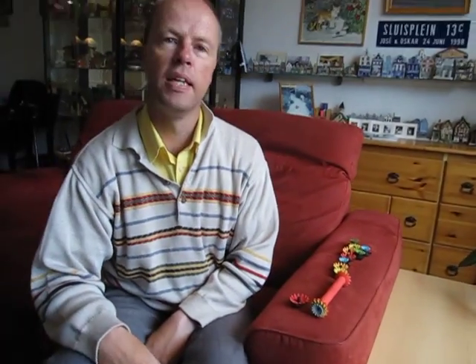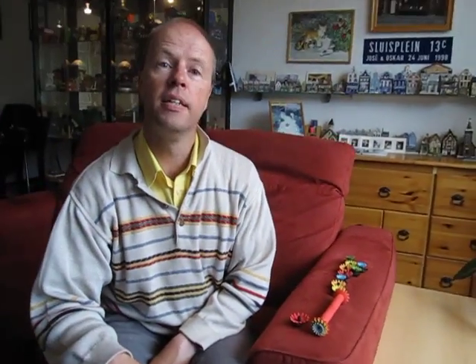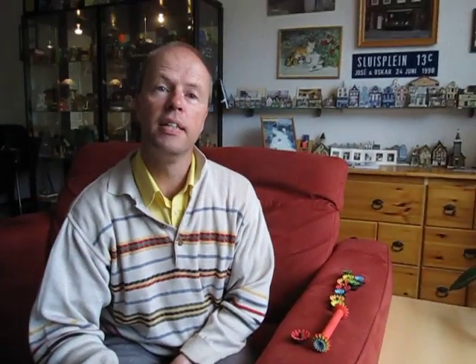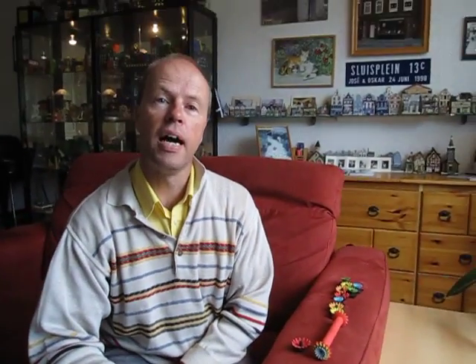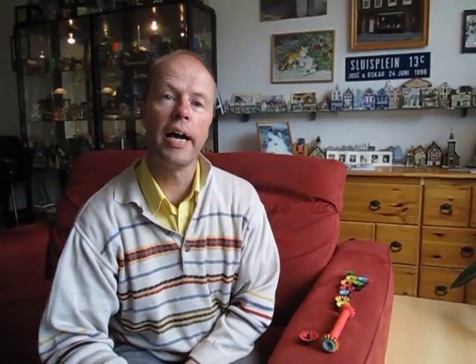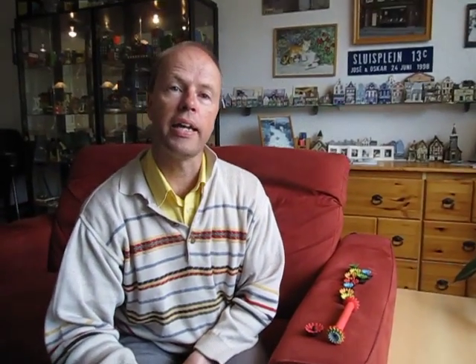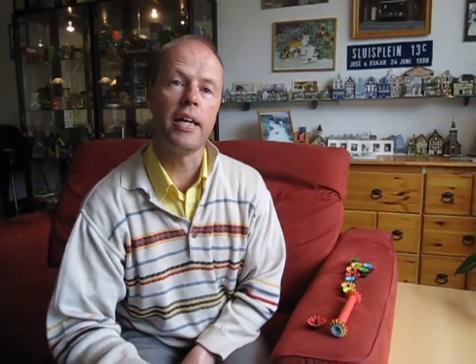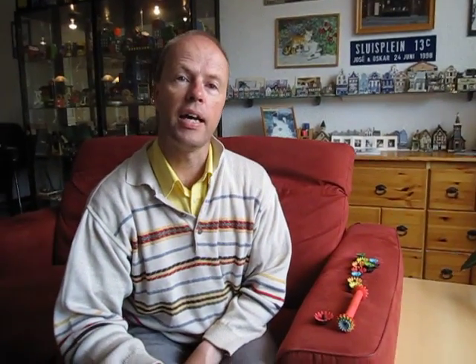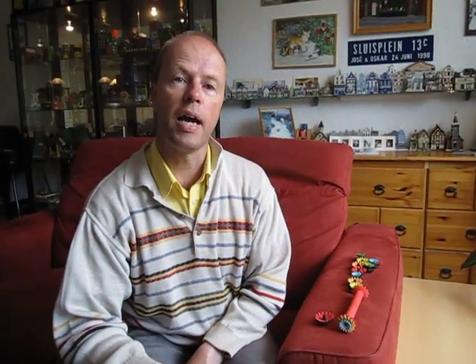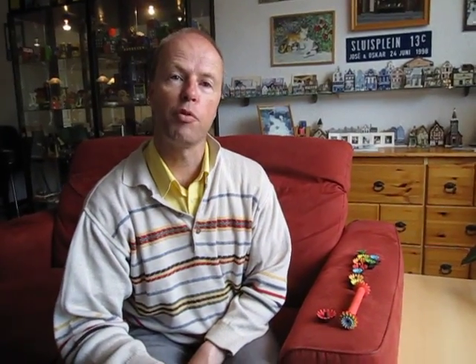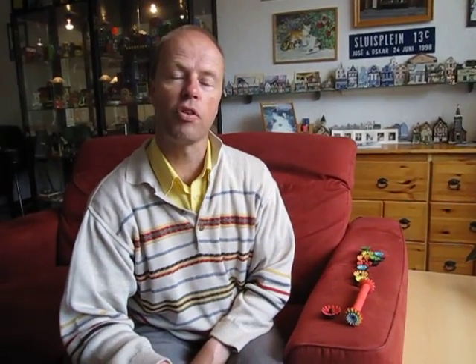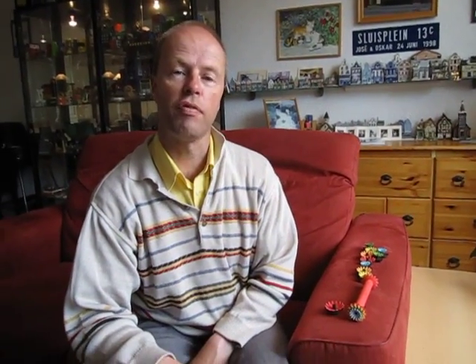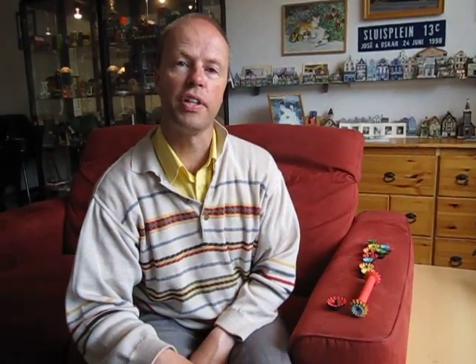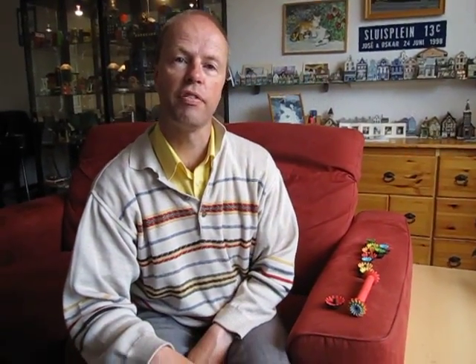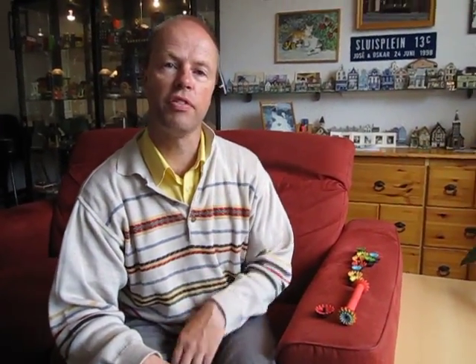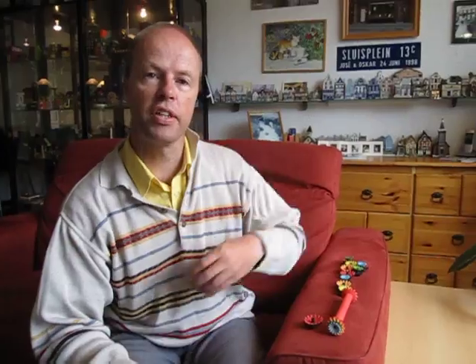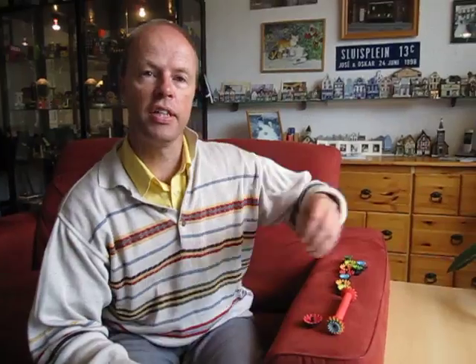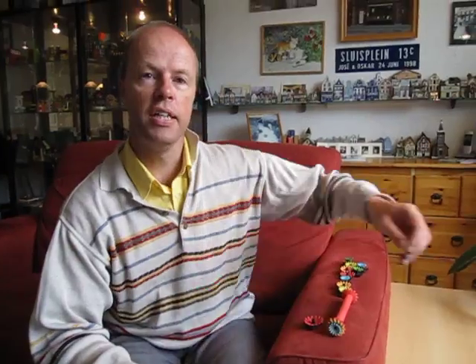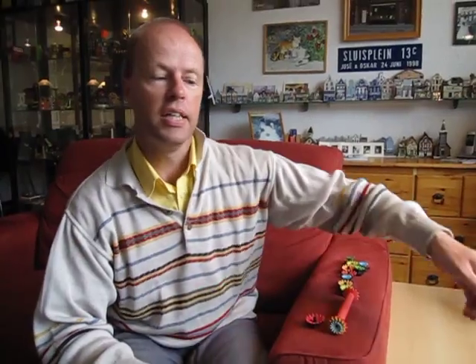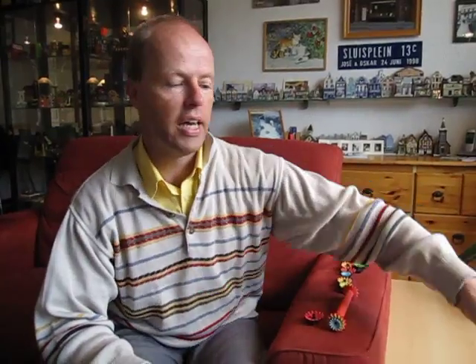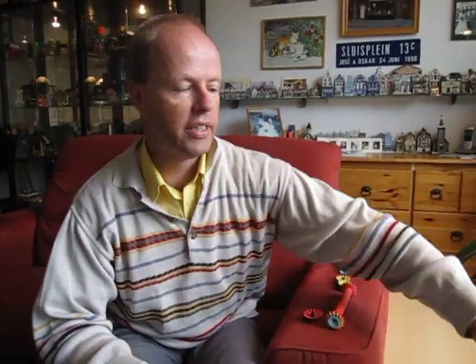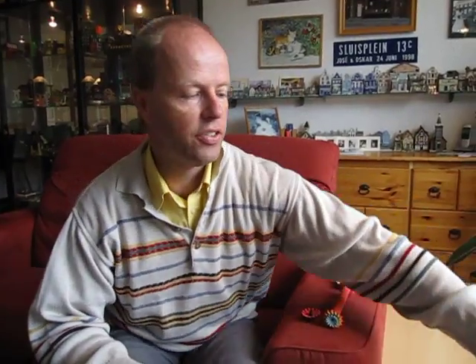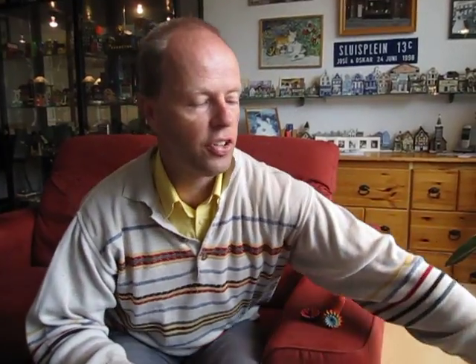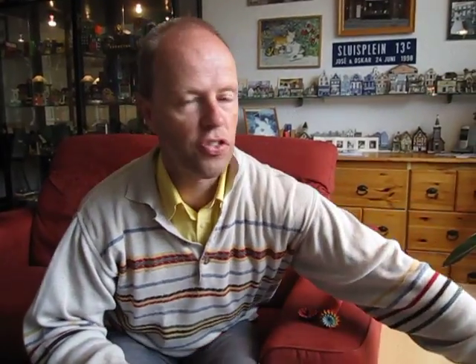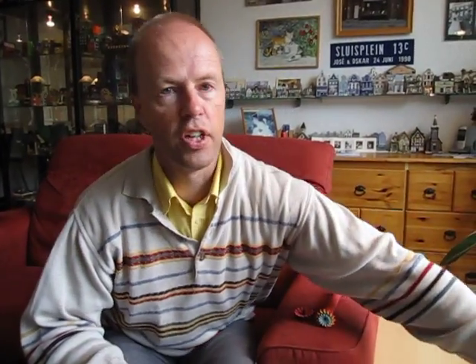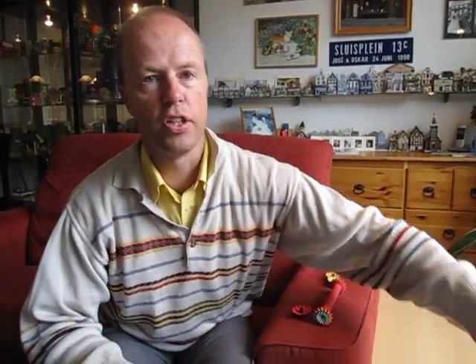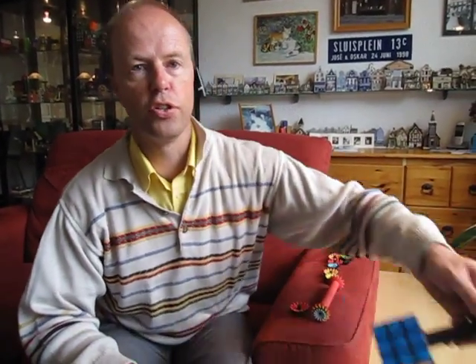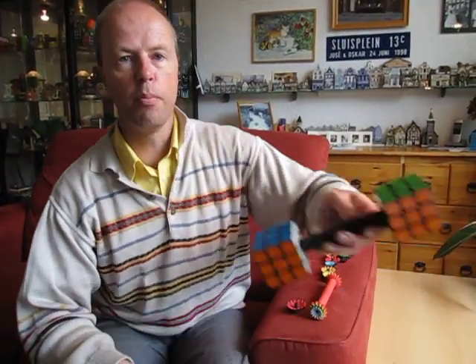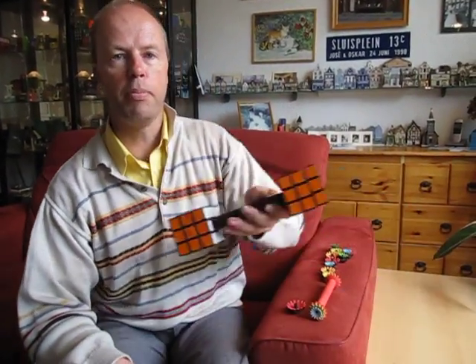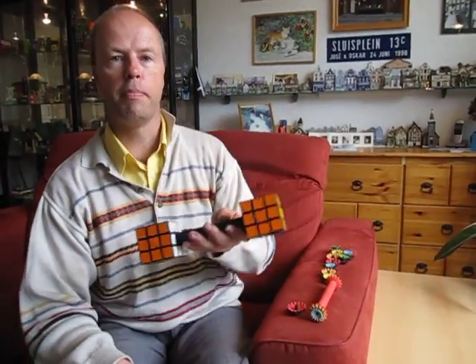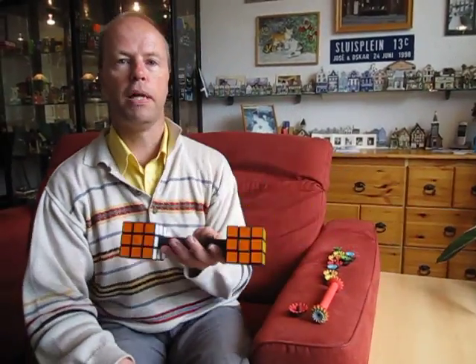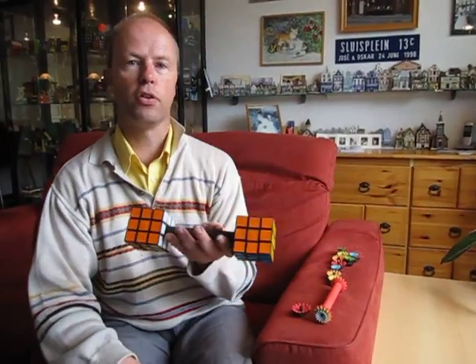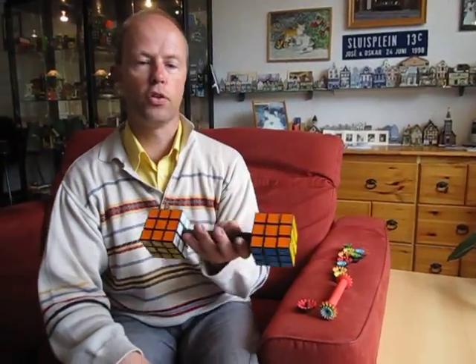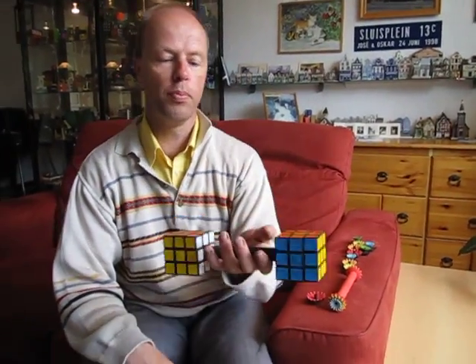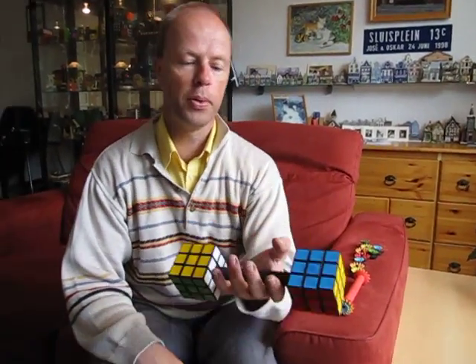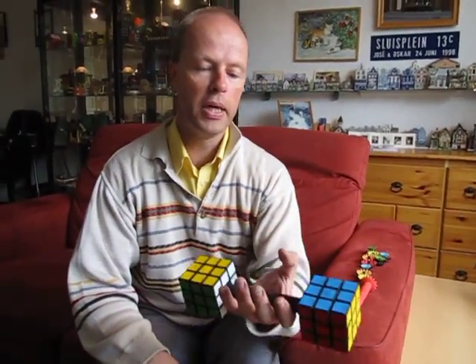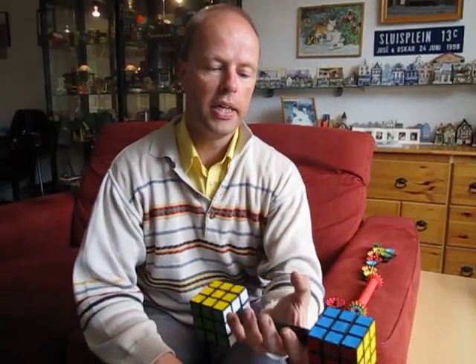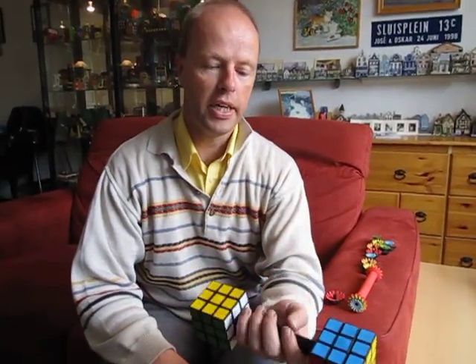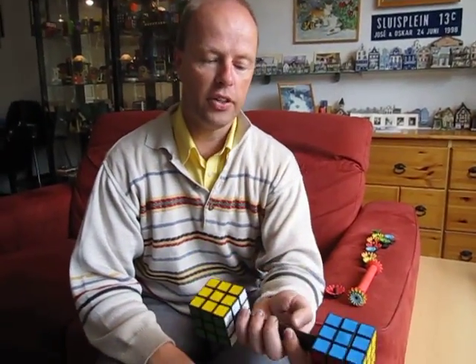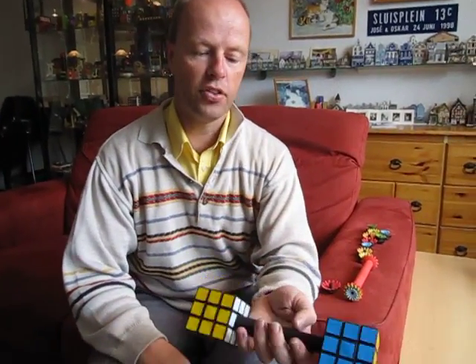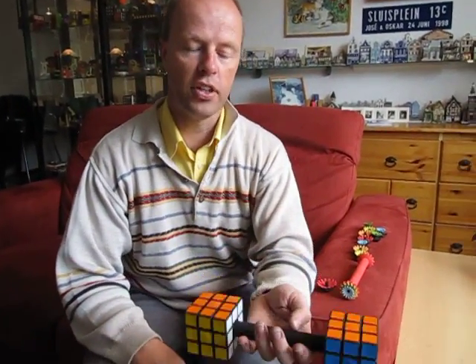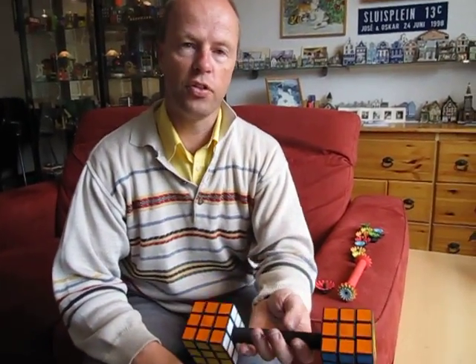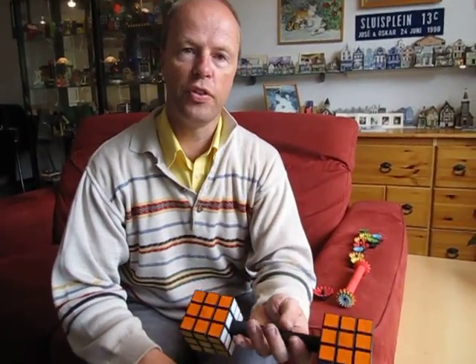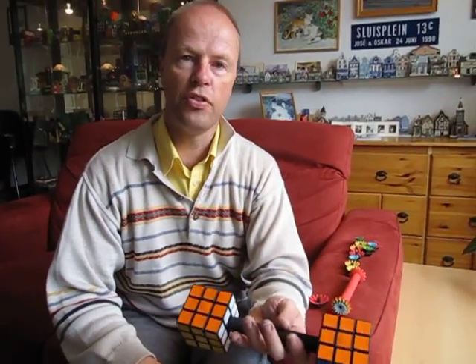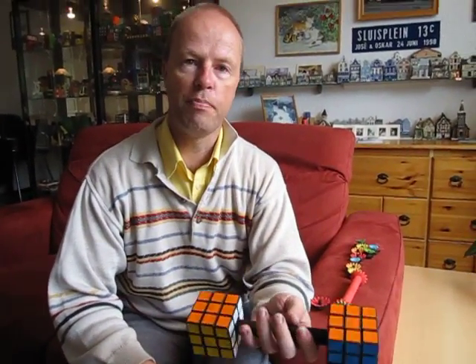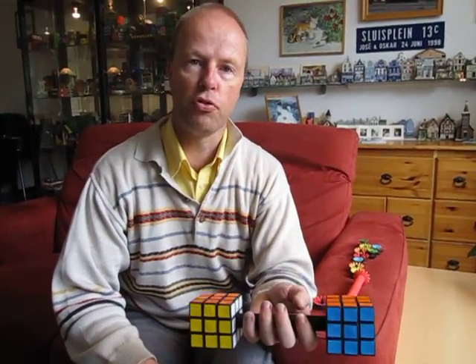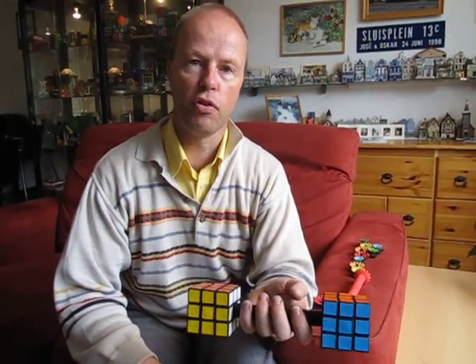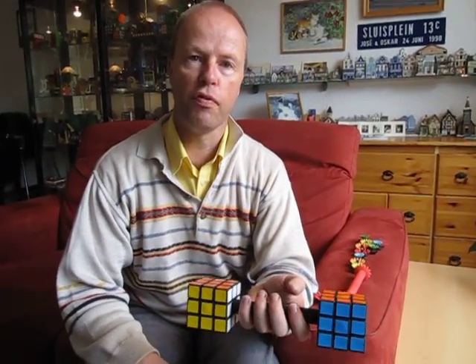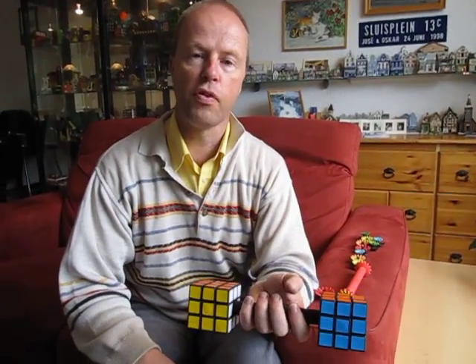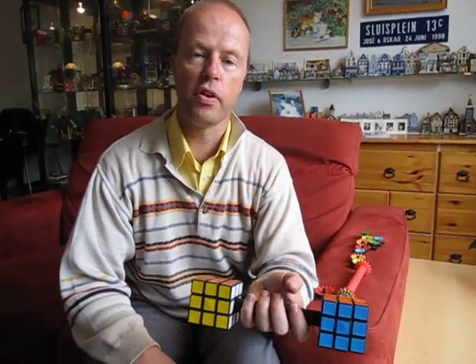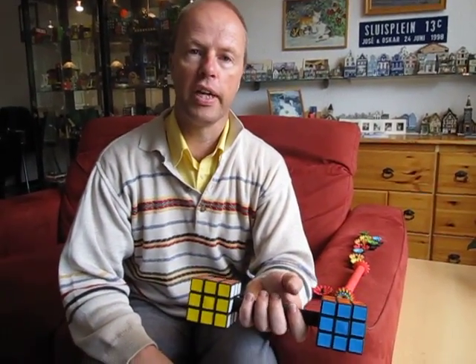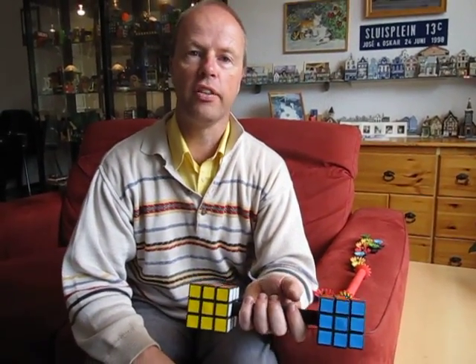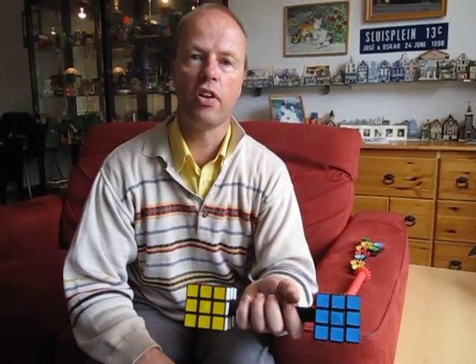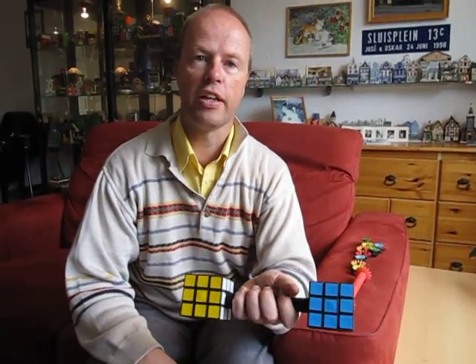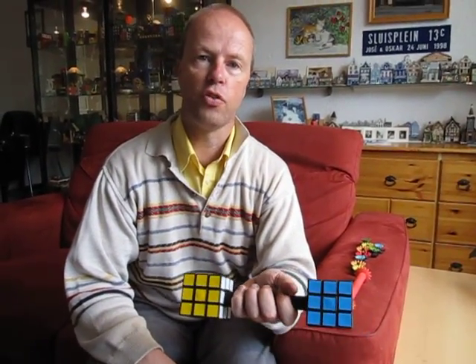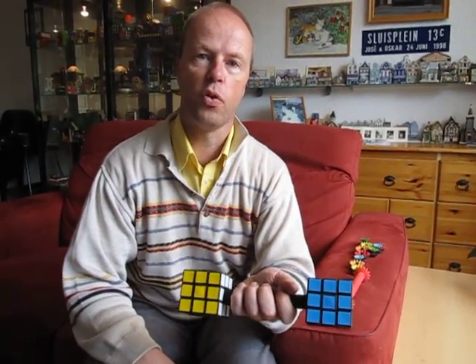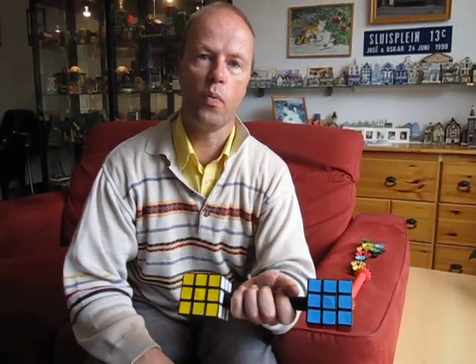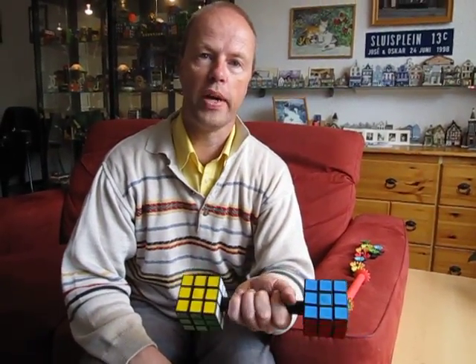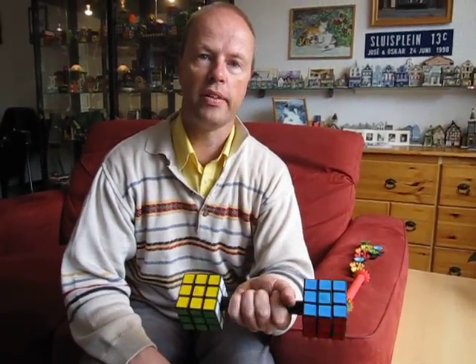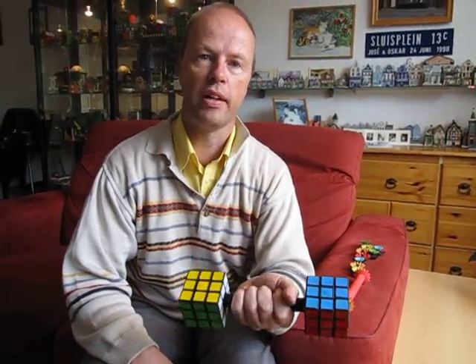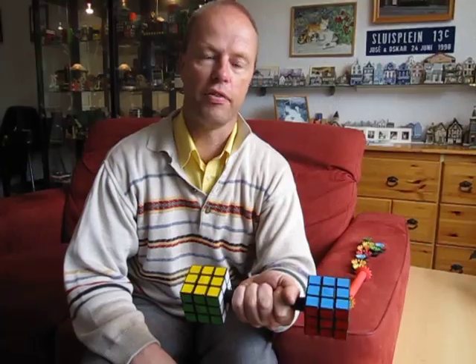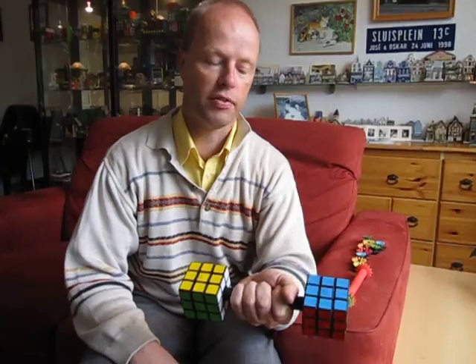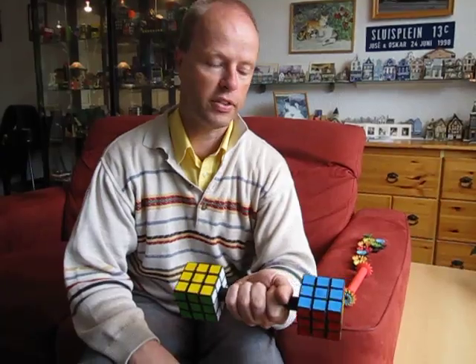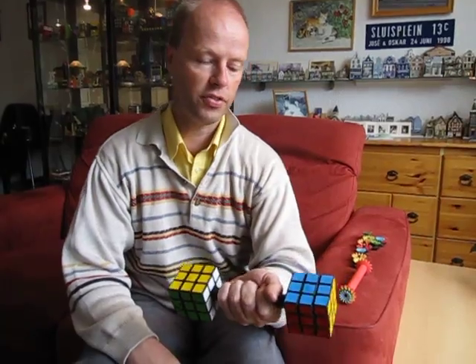Hi, I'm Oscar van Deventer and this is the Dumbbell Cube. It's a twisty puzzle for intellectual weightlifters.